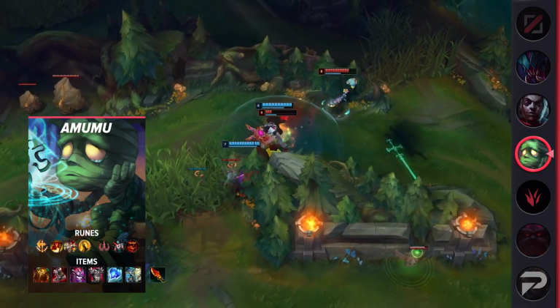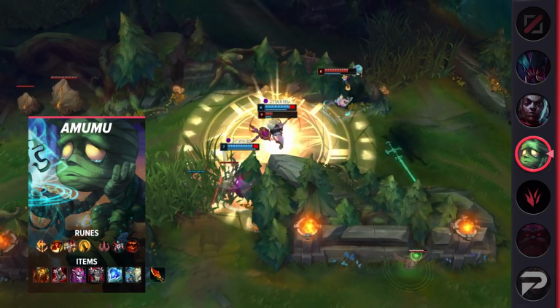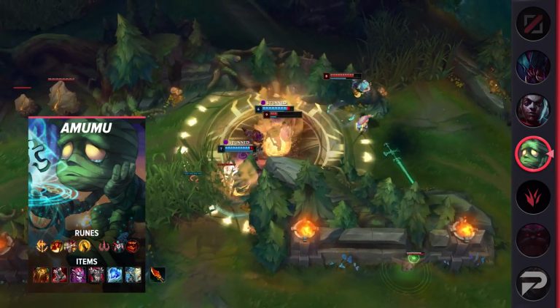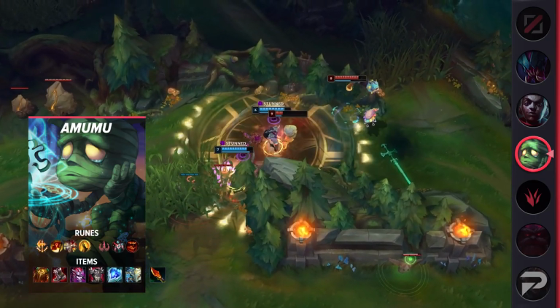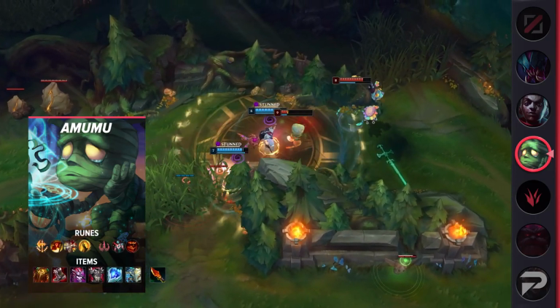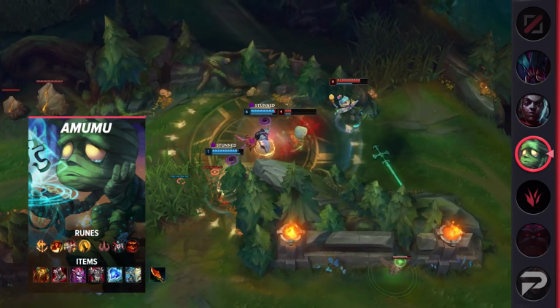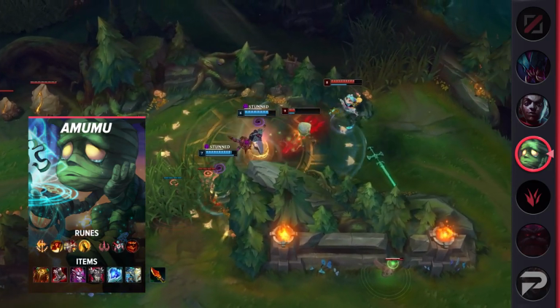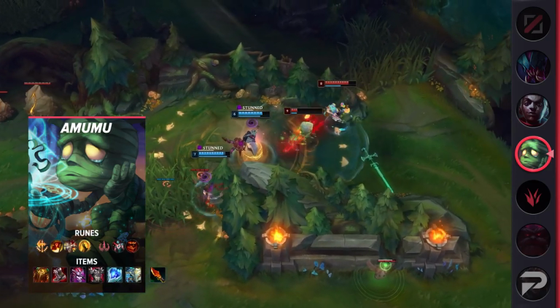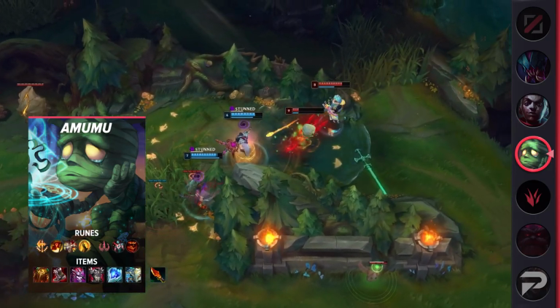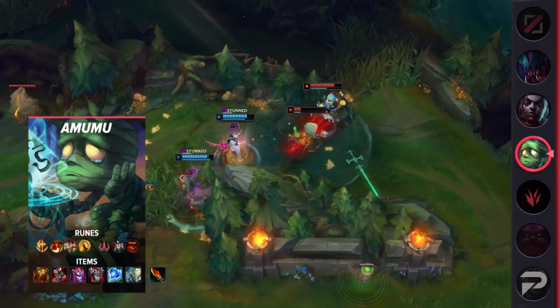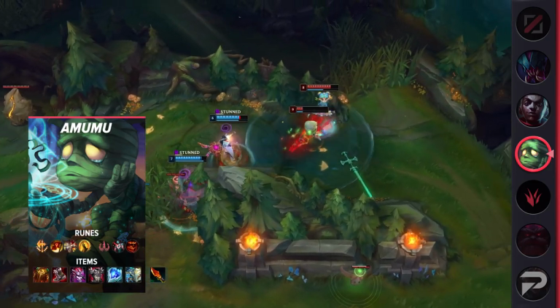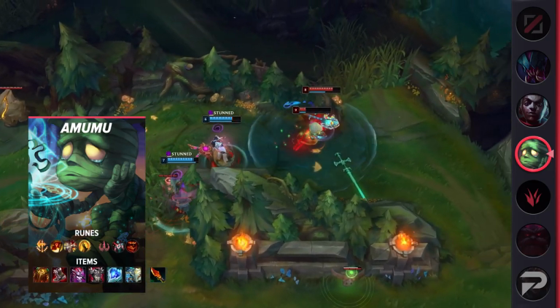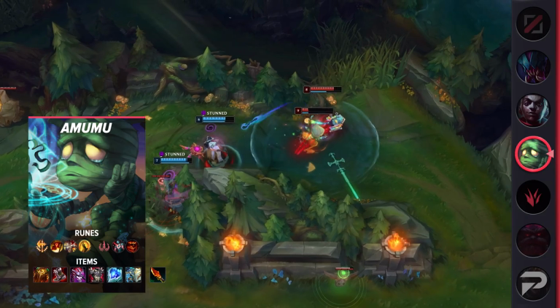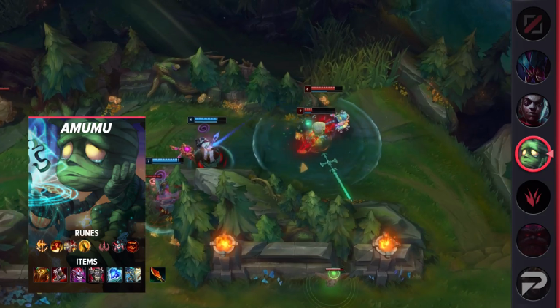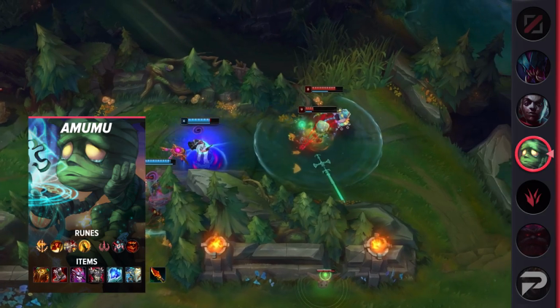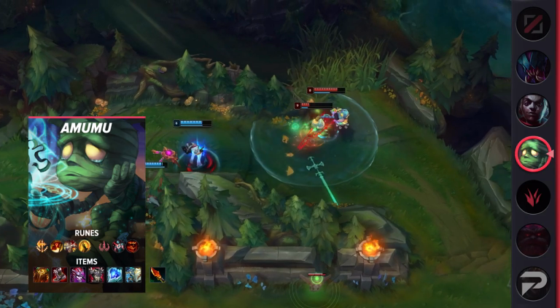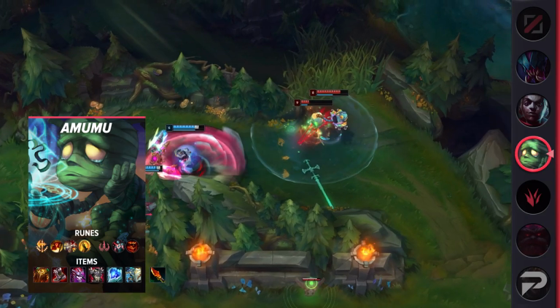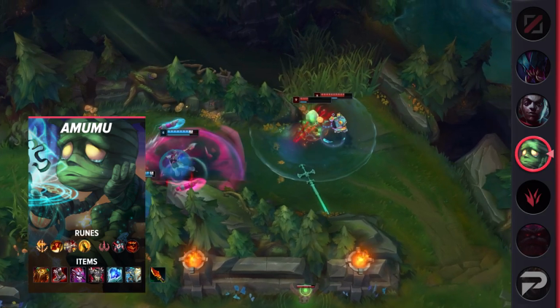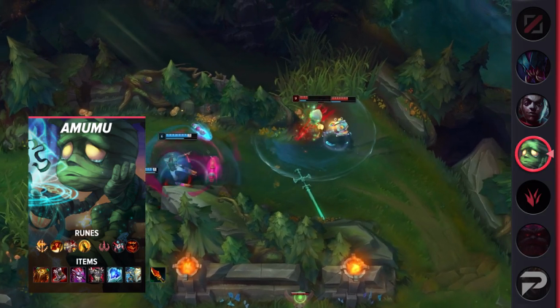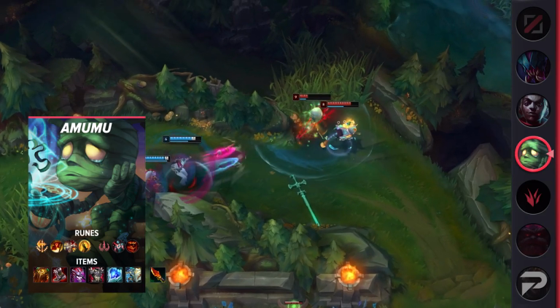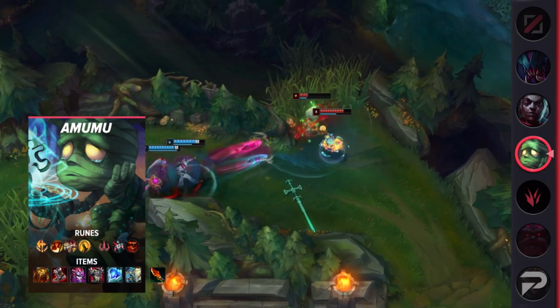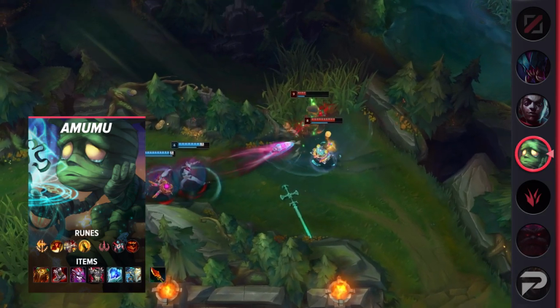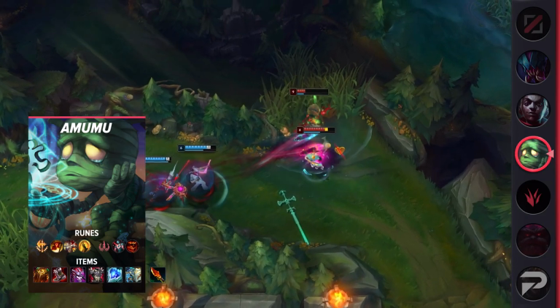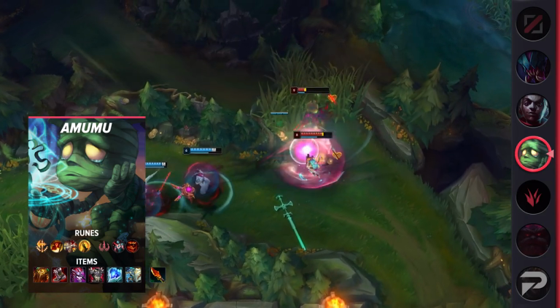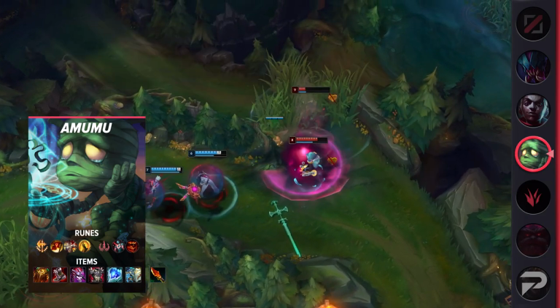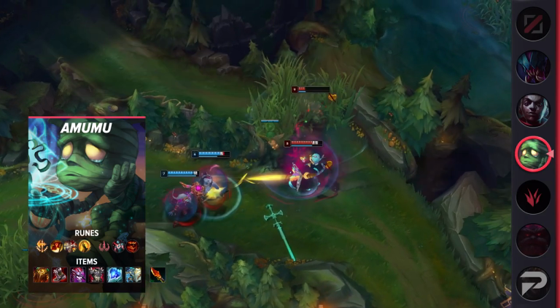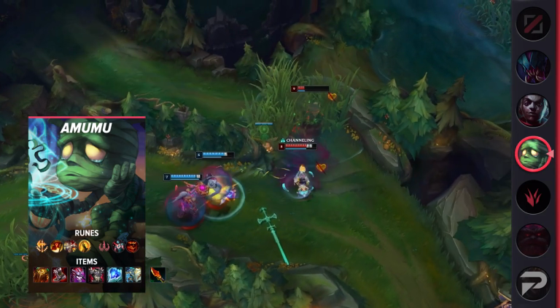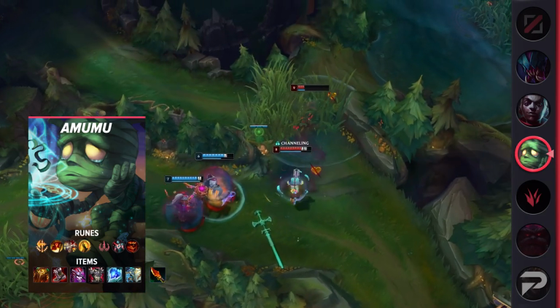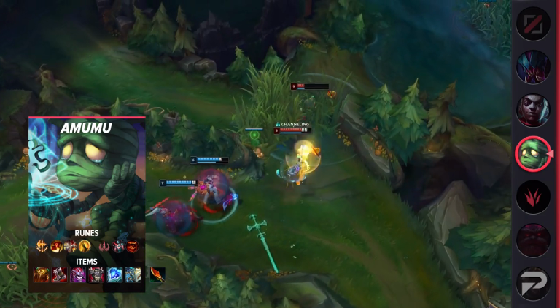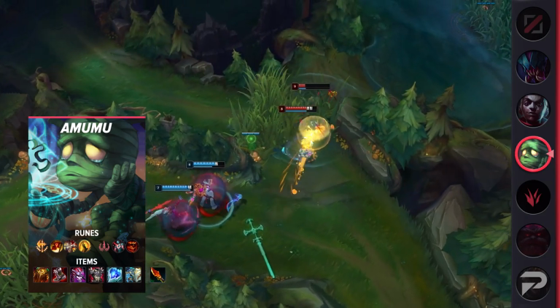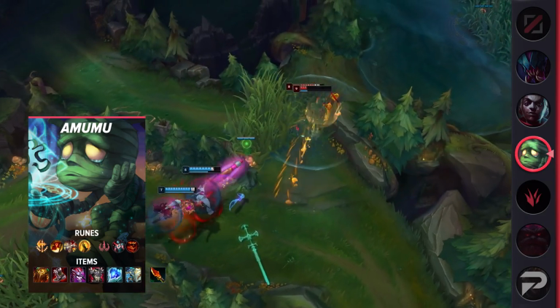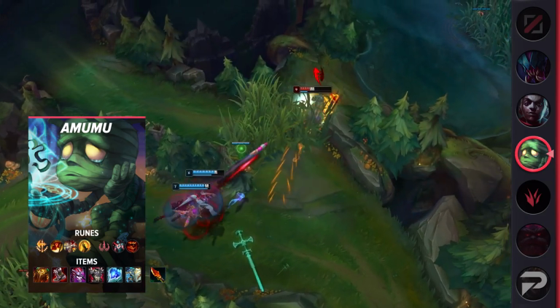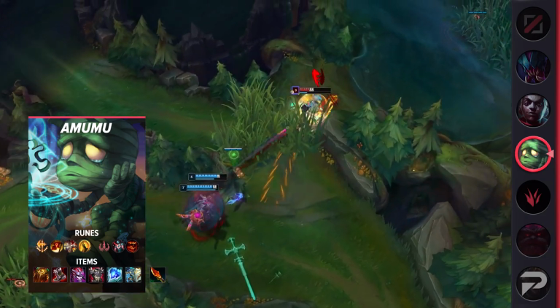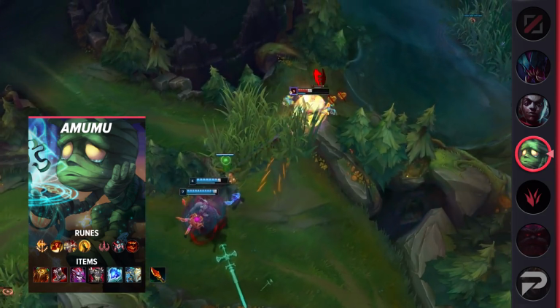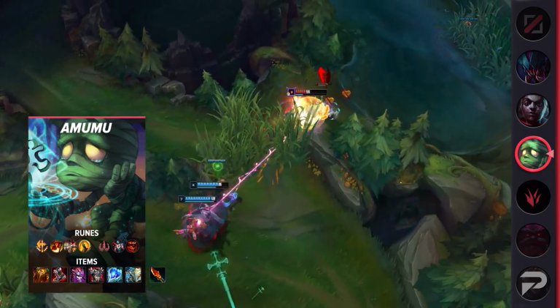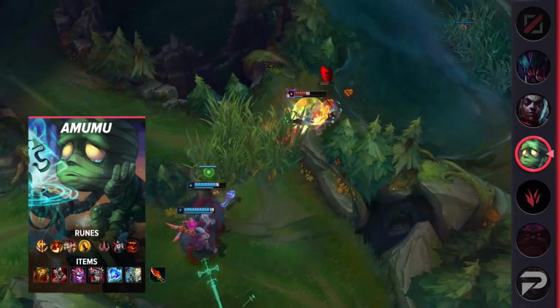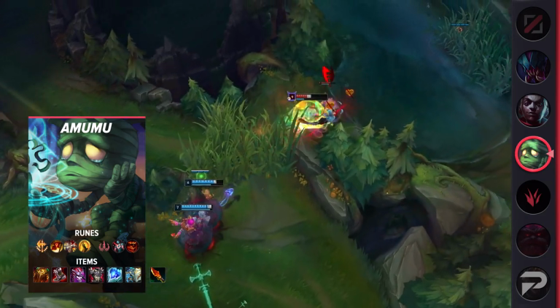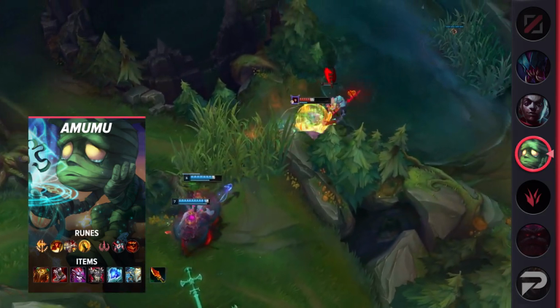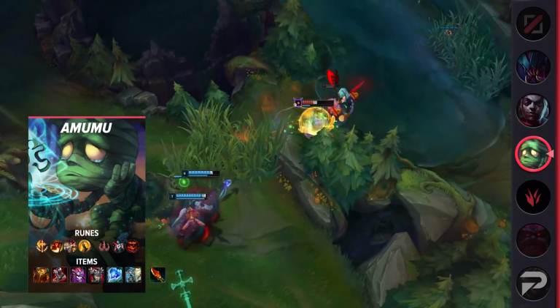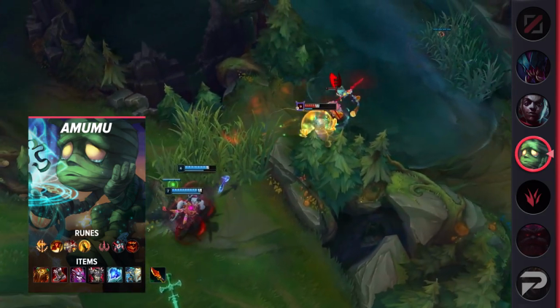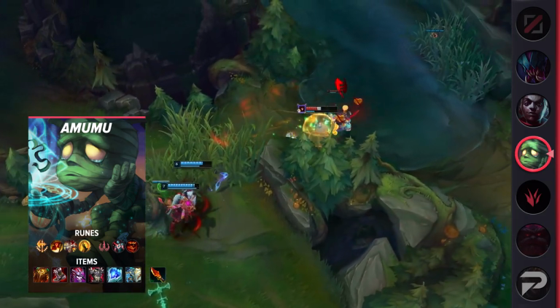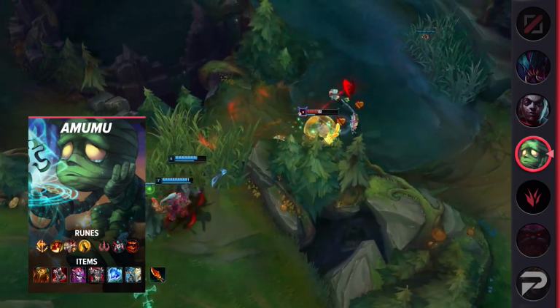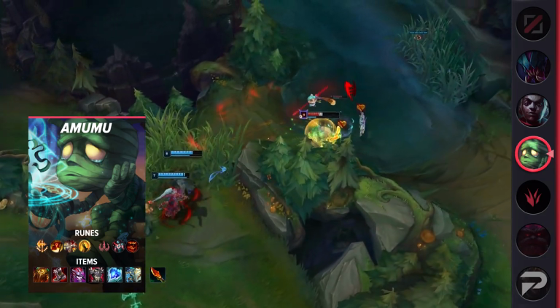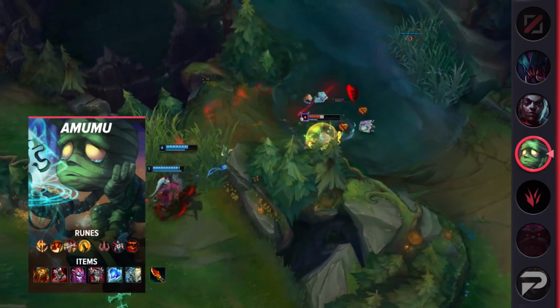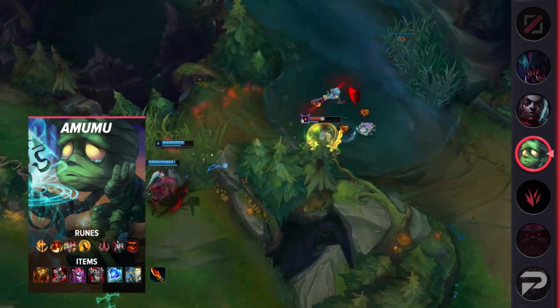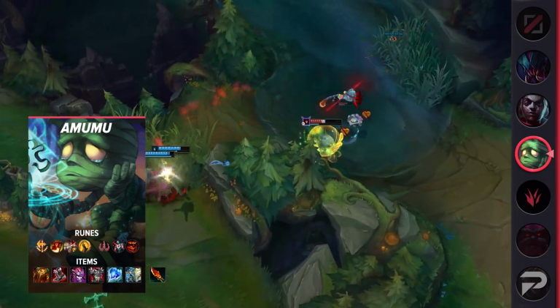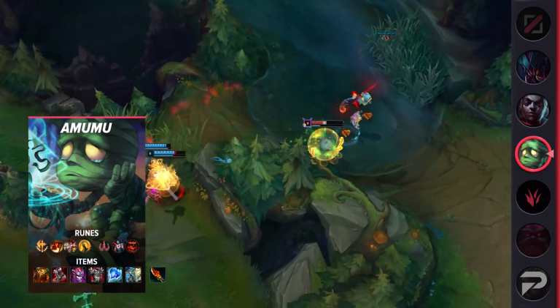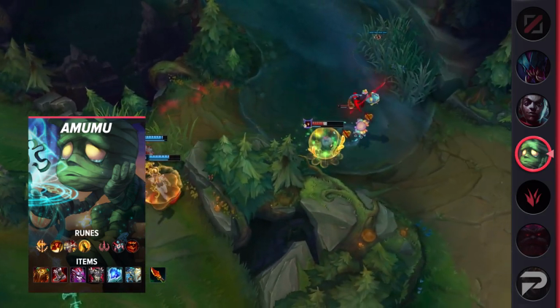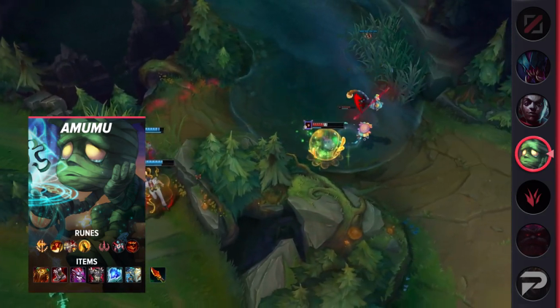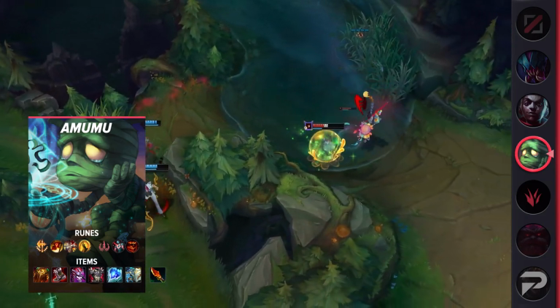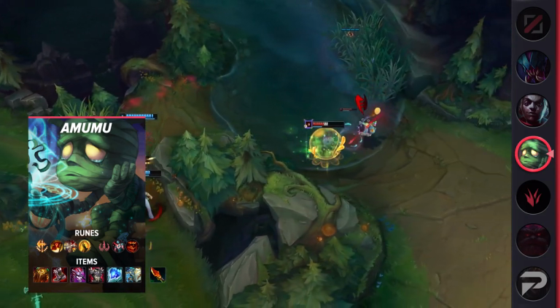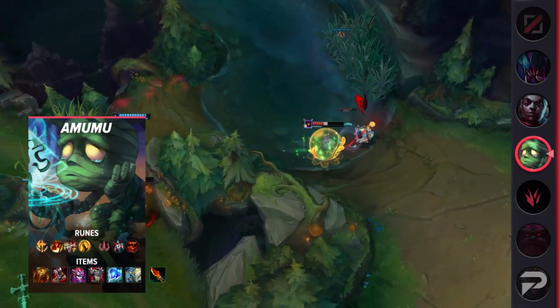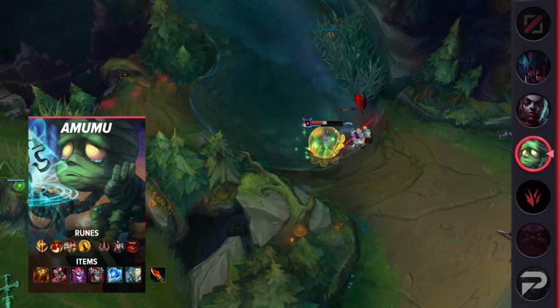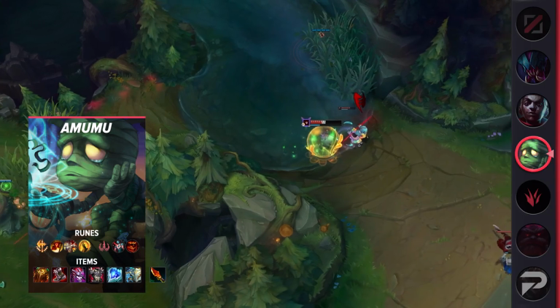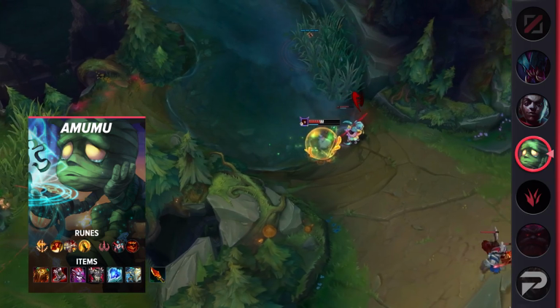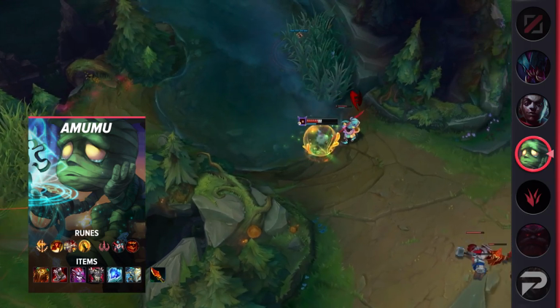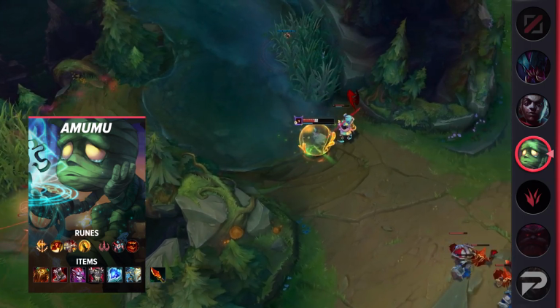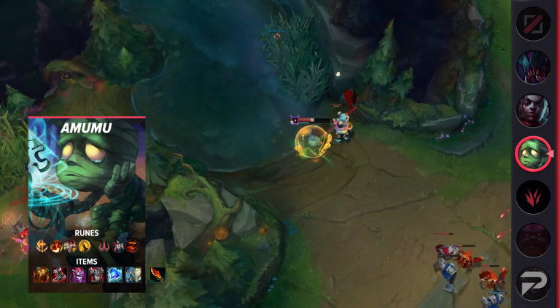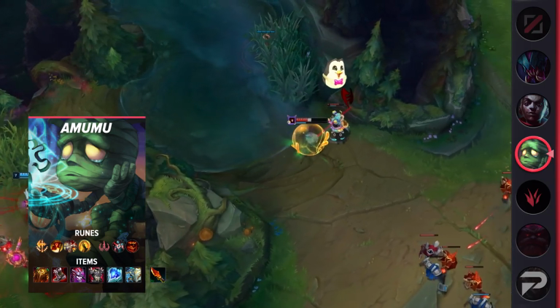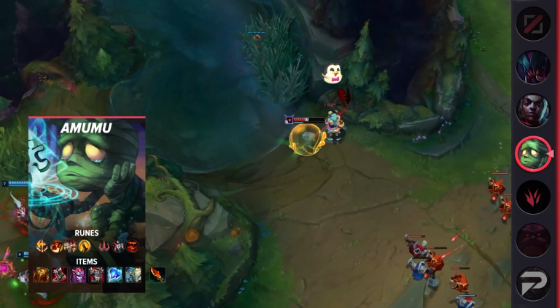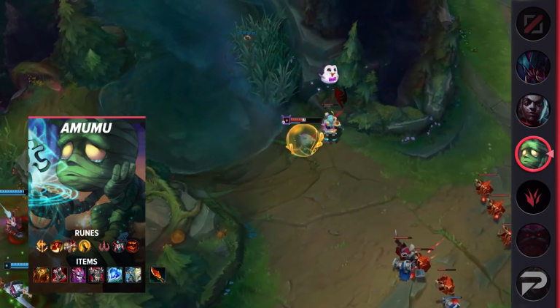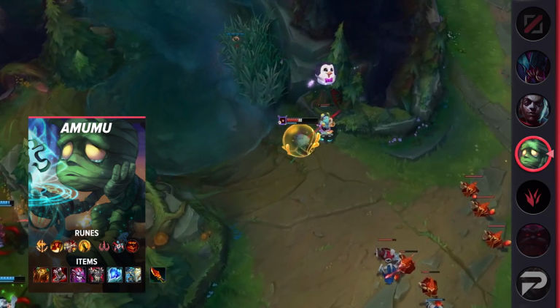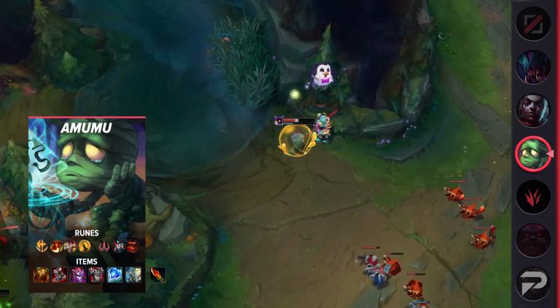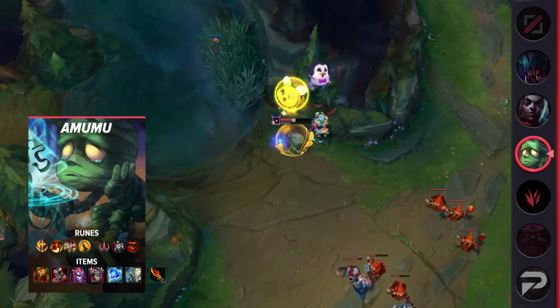His Bandage Toss is more than enough to punish opponents that disrespect you early on. On top of his great engage potential for teamfights, Amumu does a lot of damage for a tank — it's extremely easy for him to solo kill backline carries that don't get help from the rest of their team.